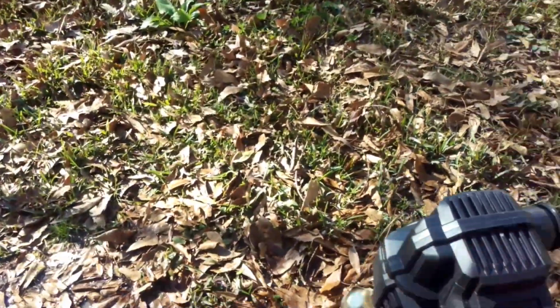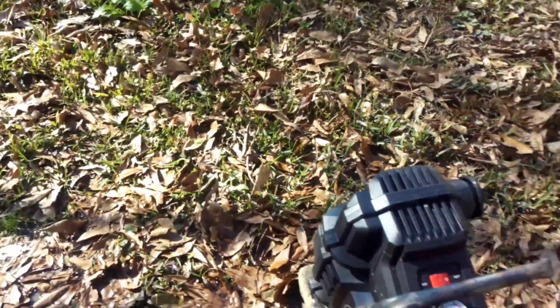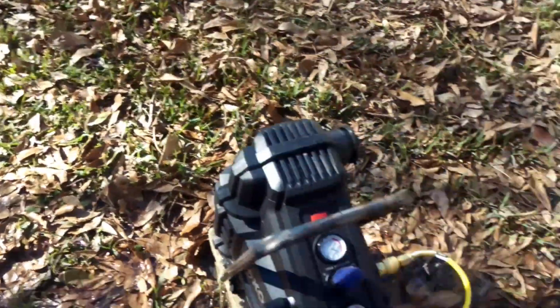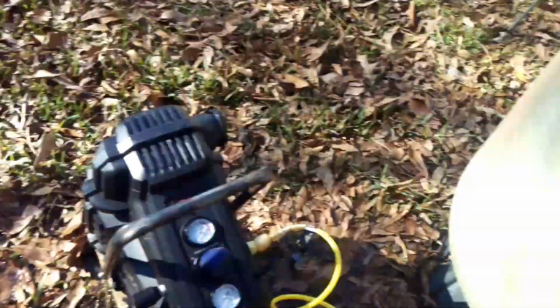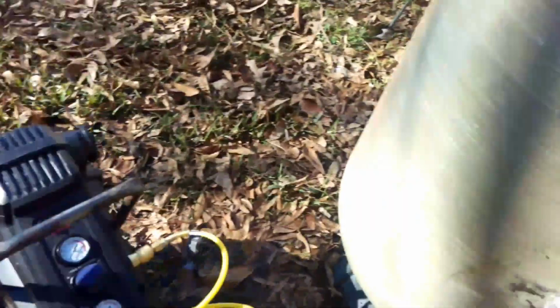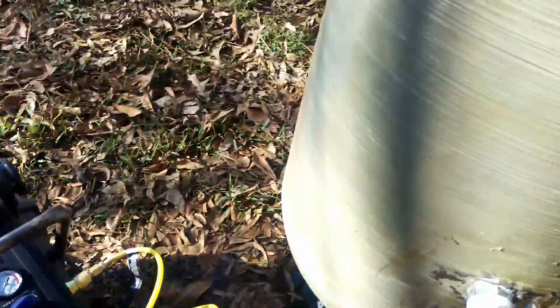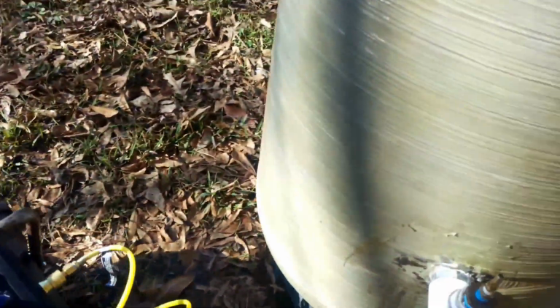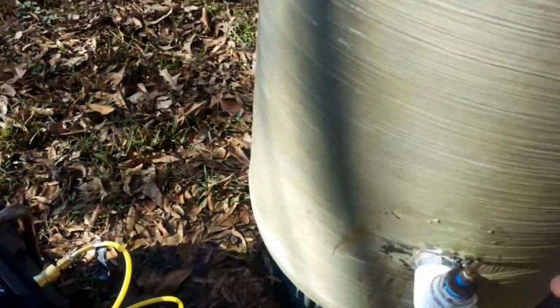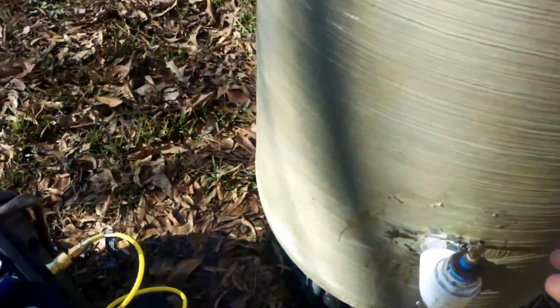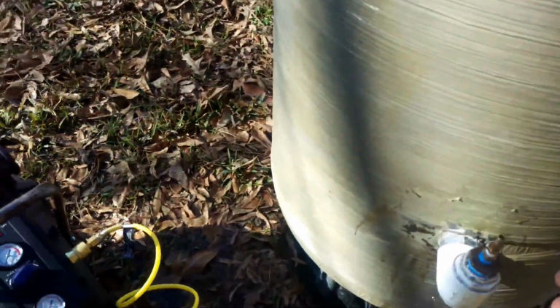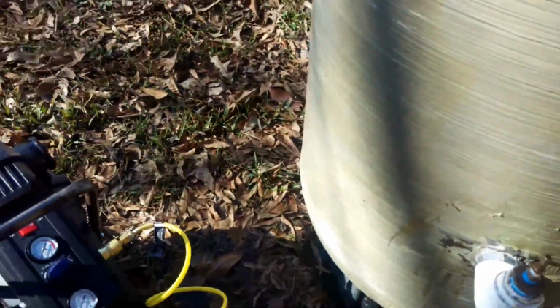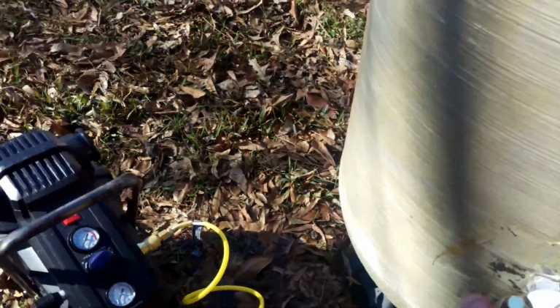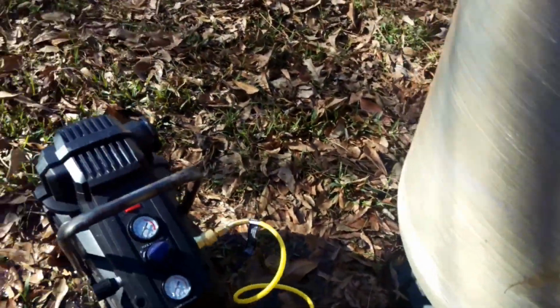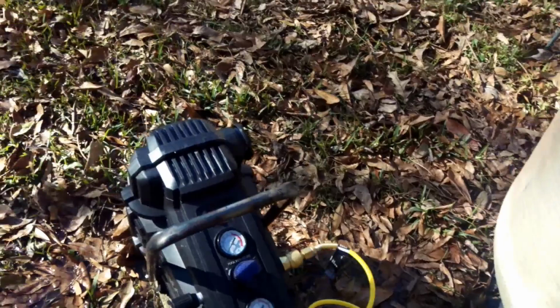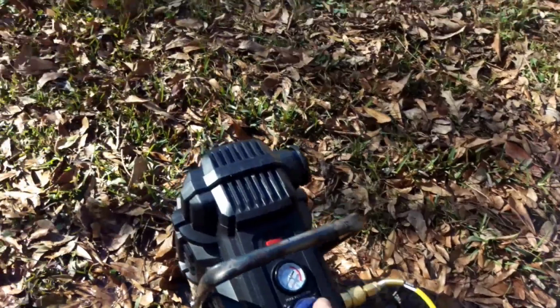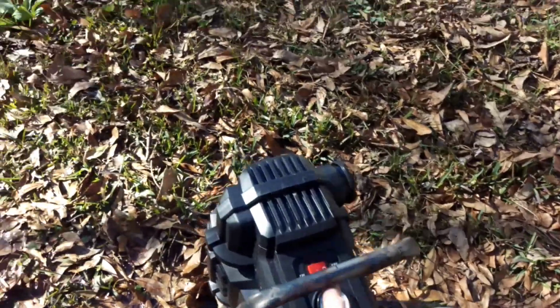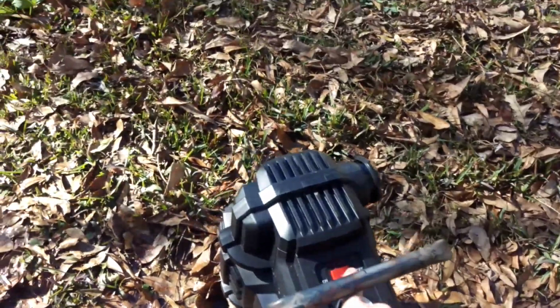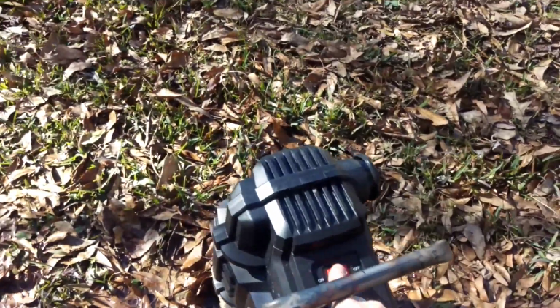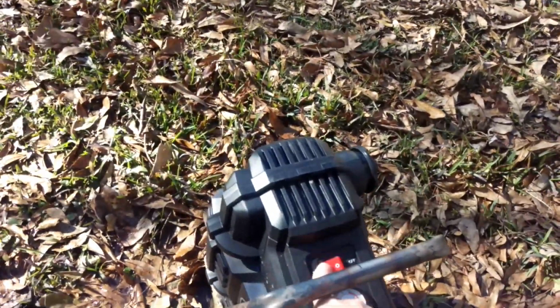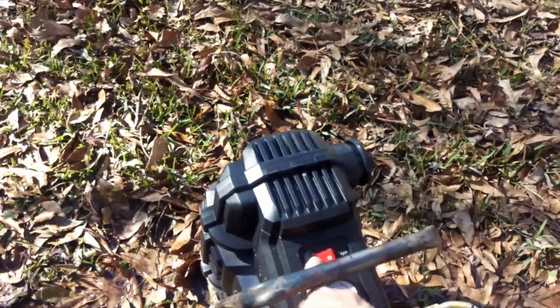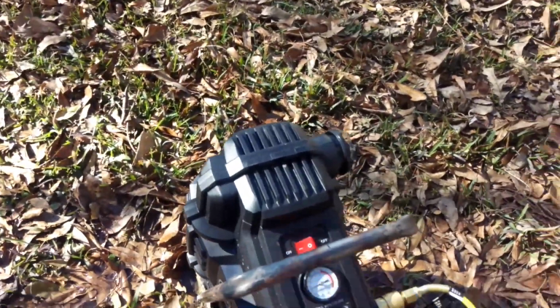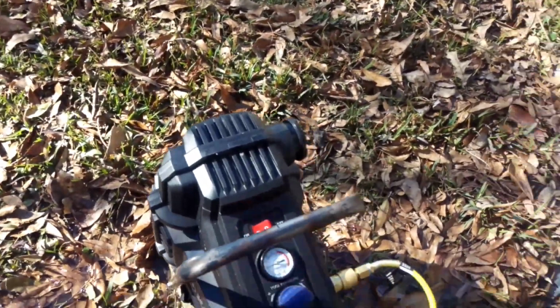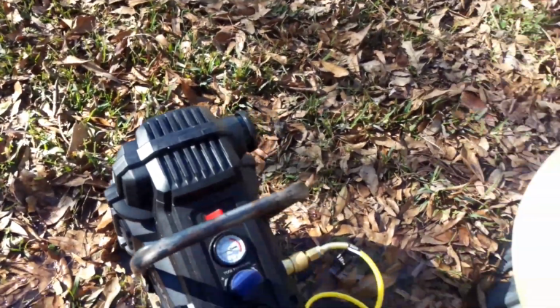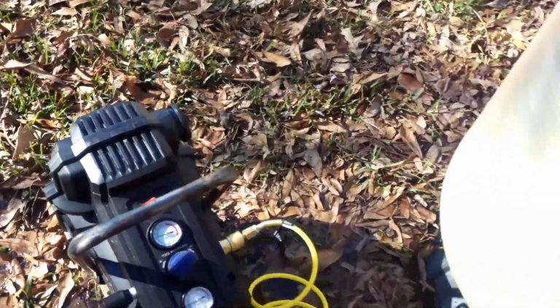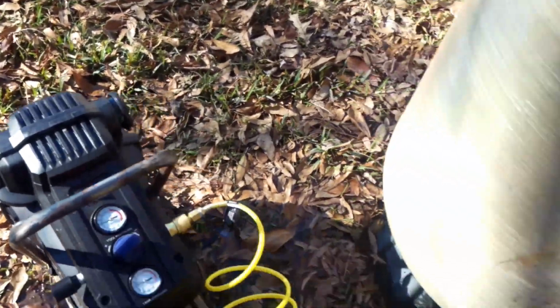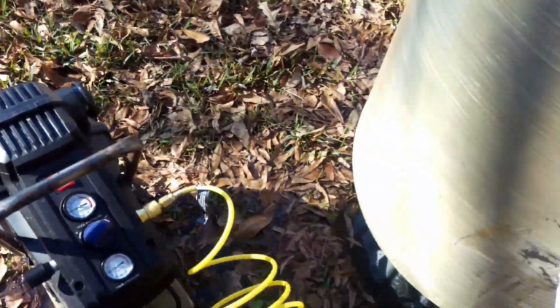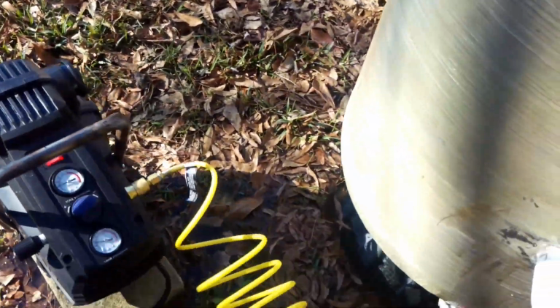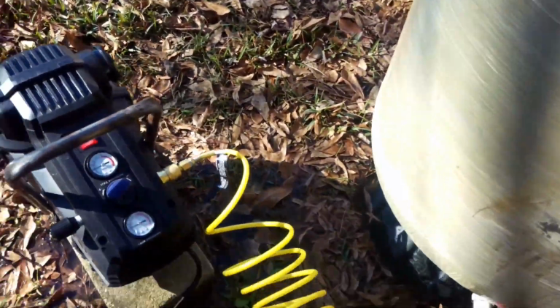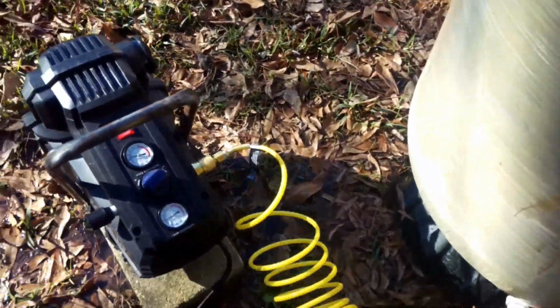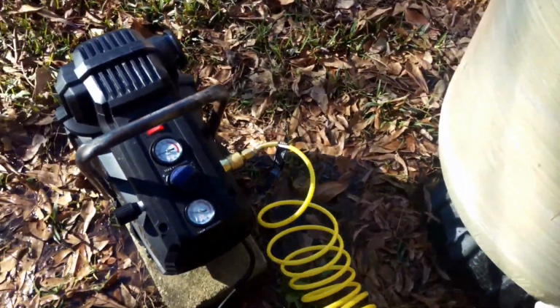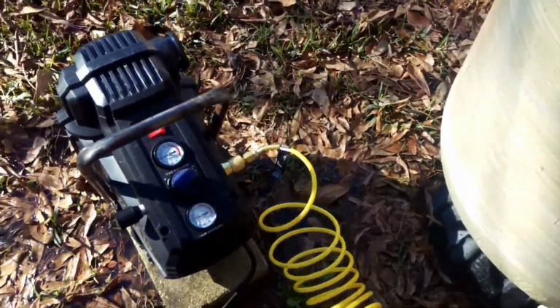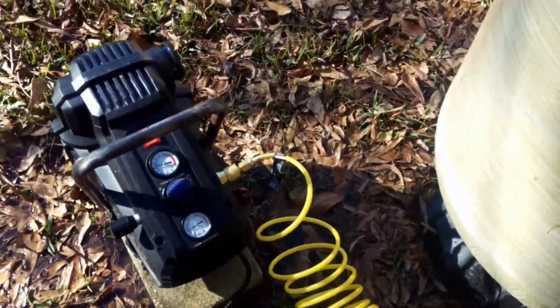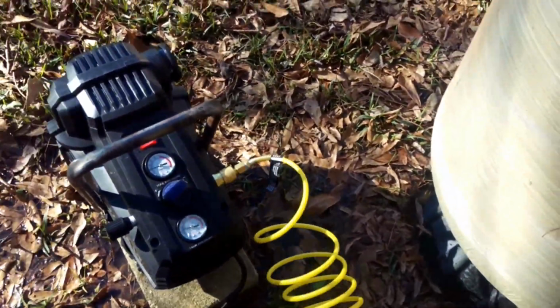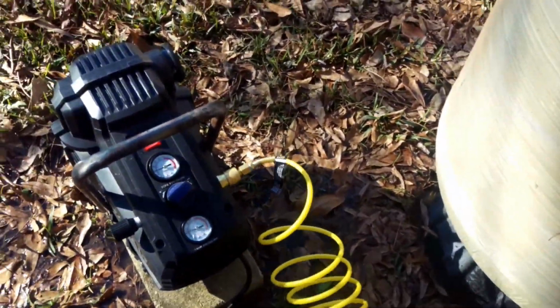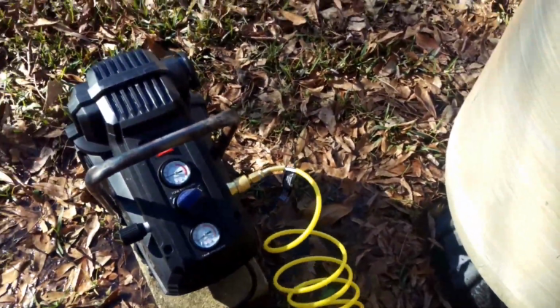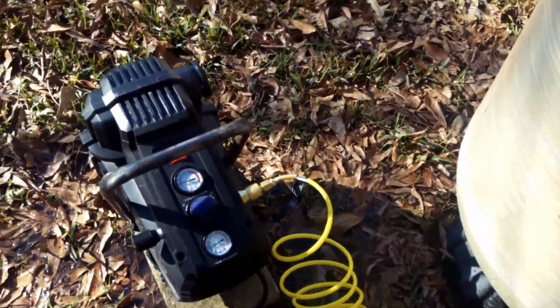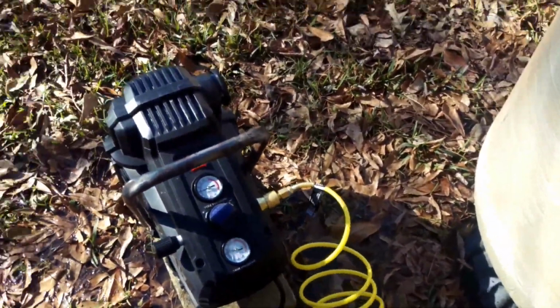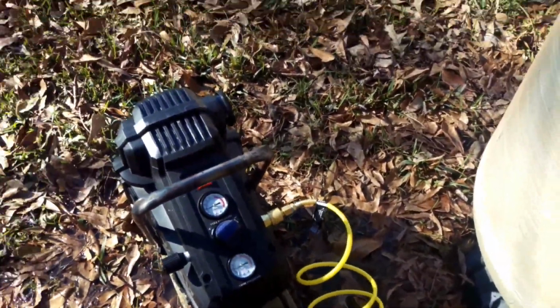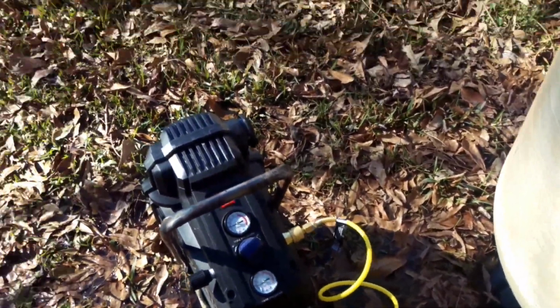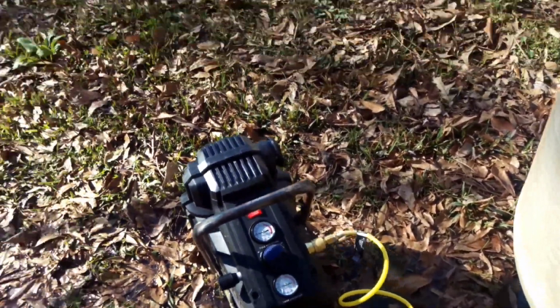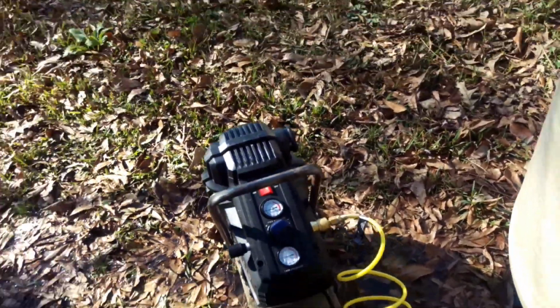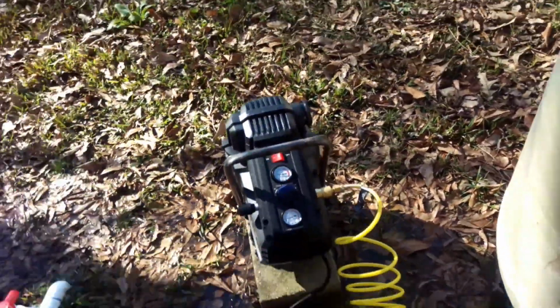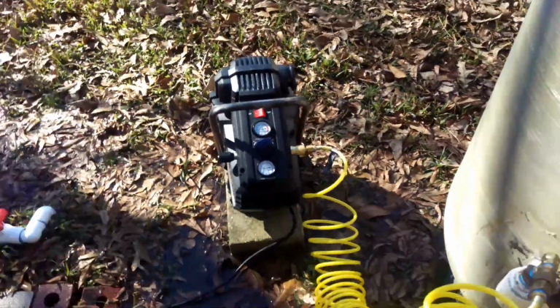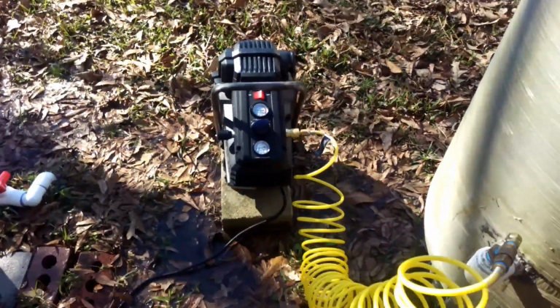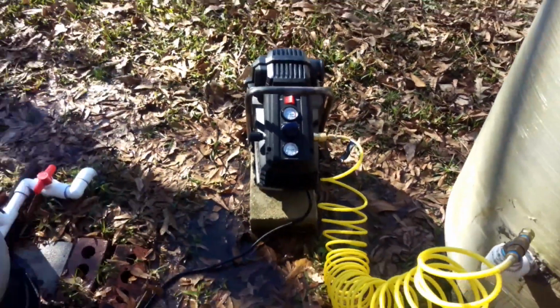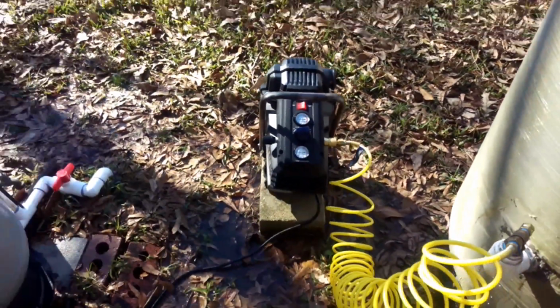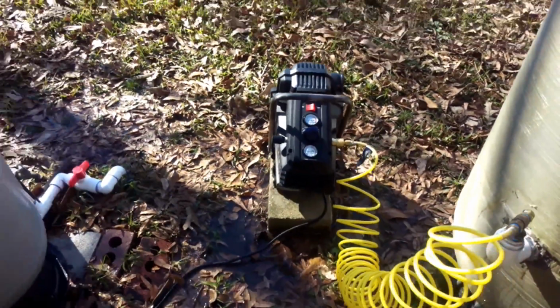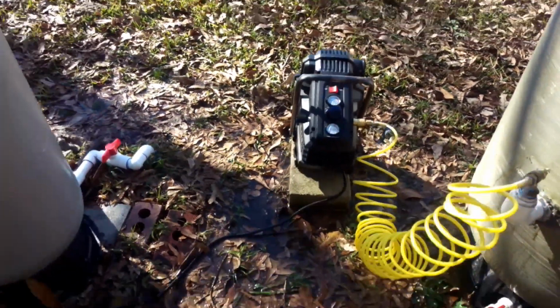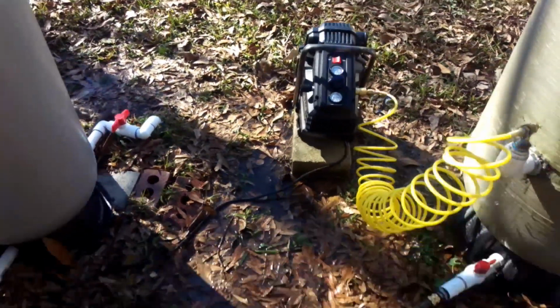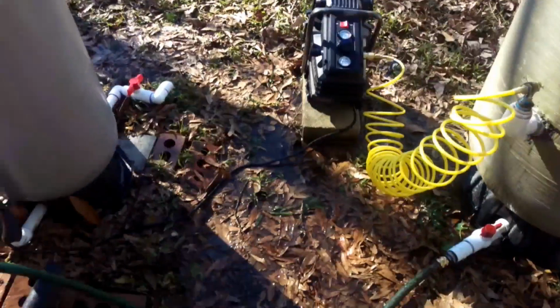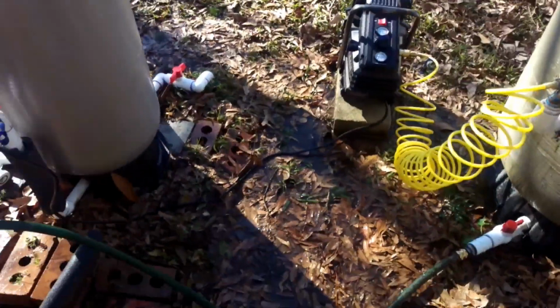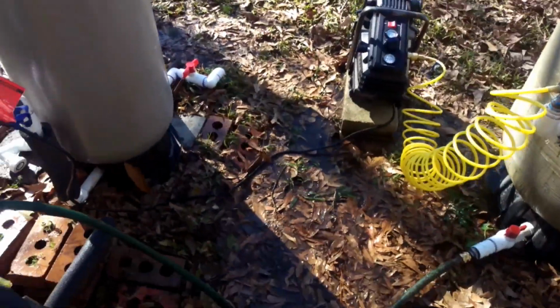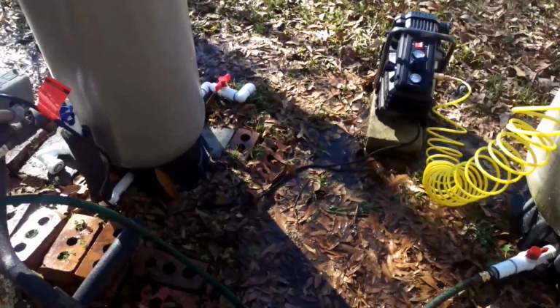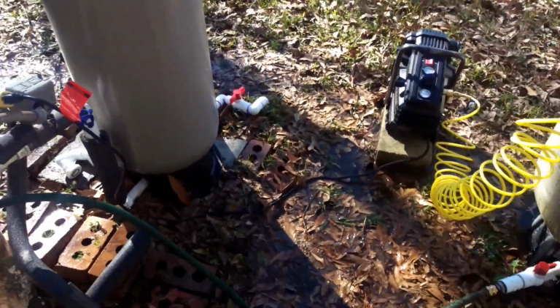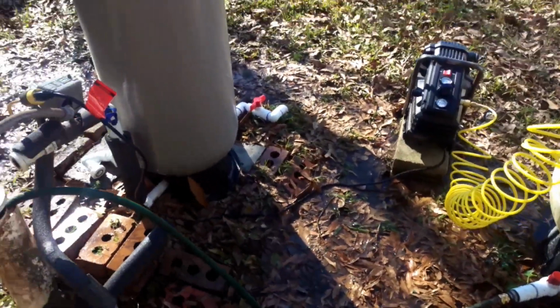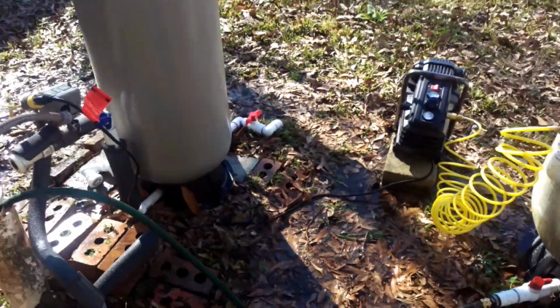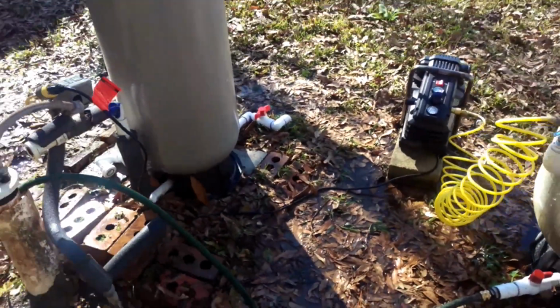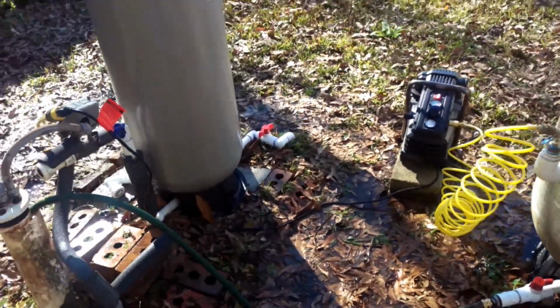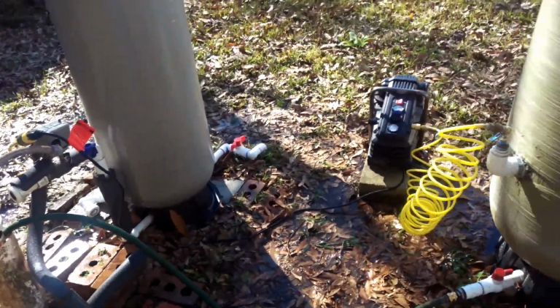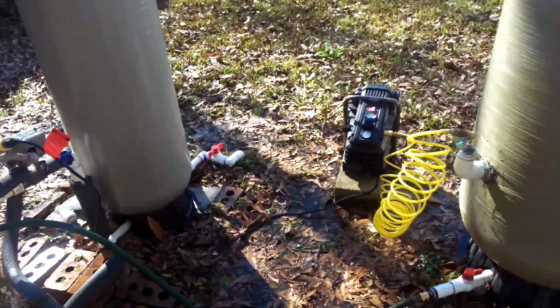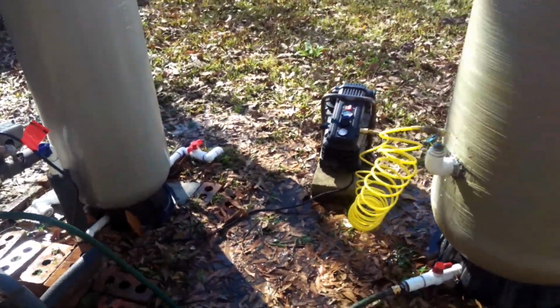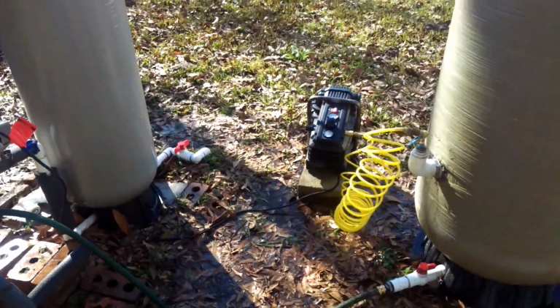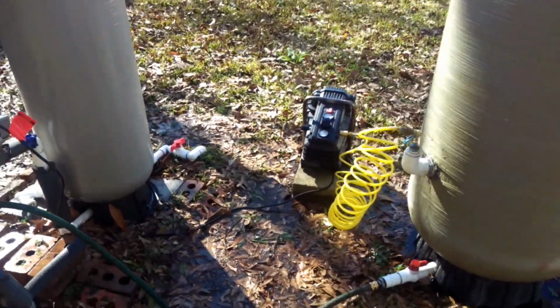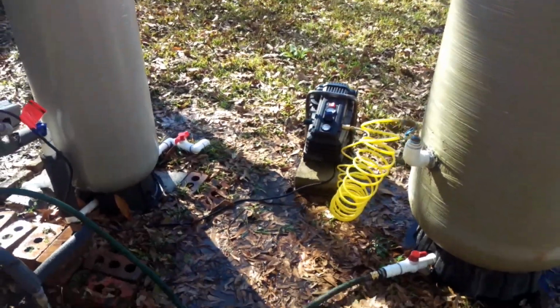Got my air compressor — that'll speed things up.